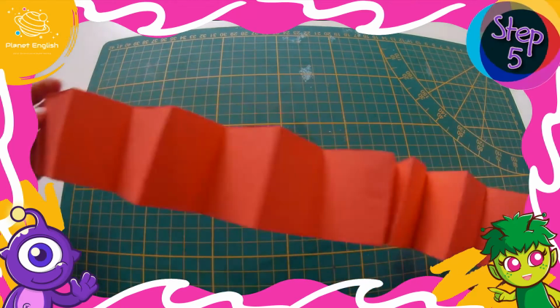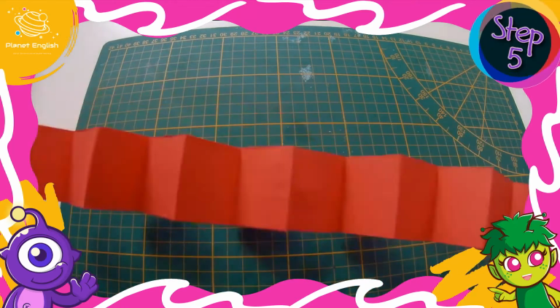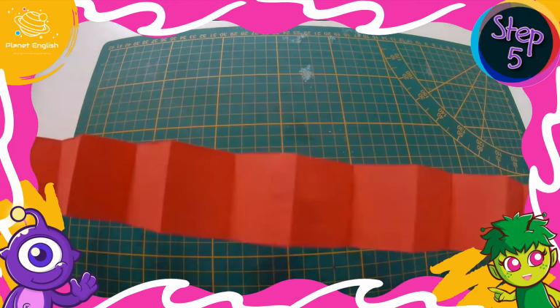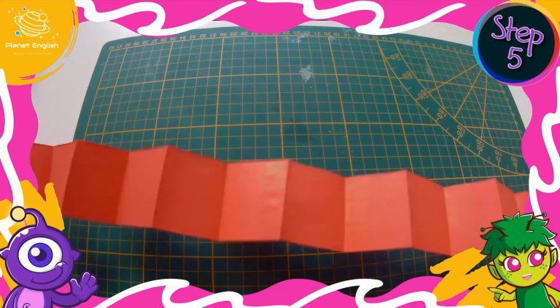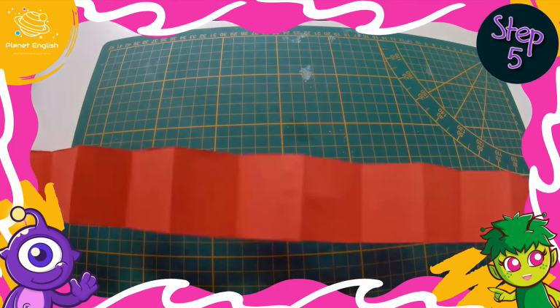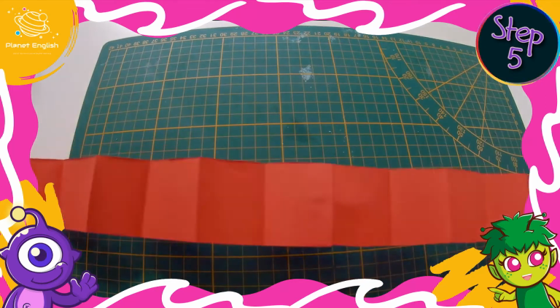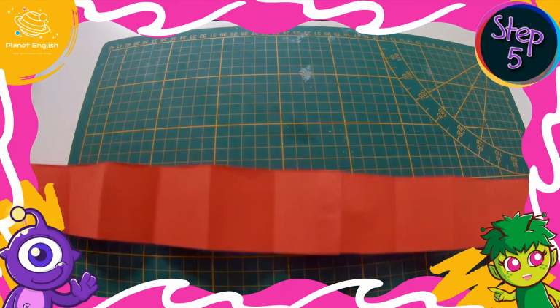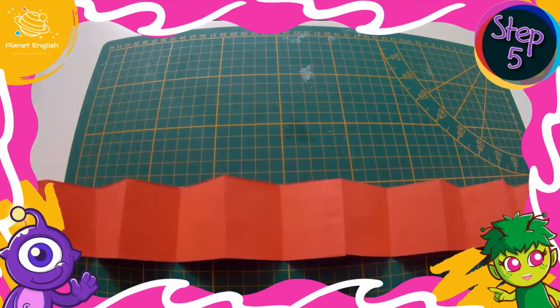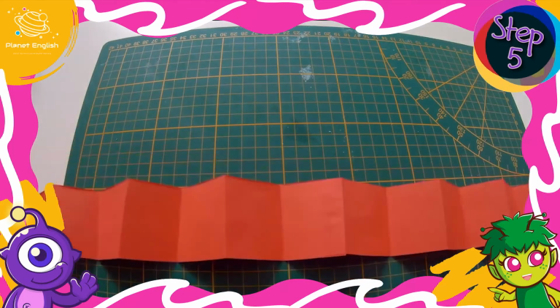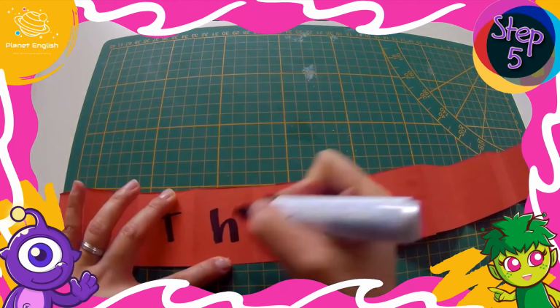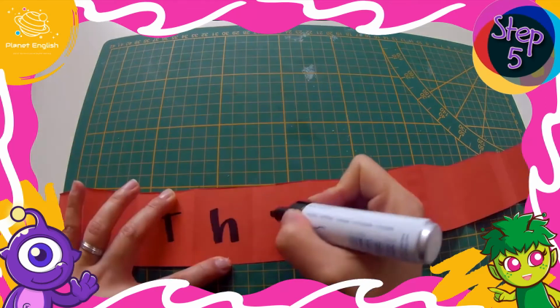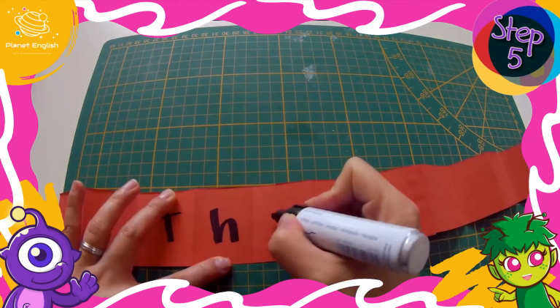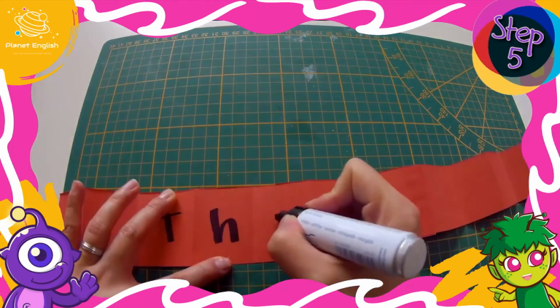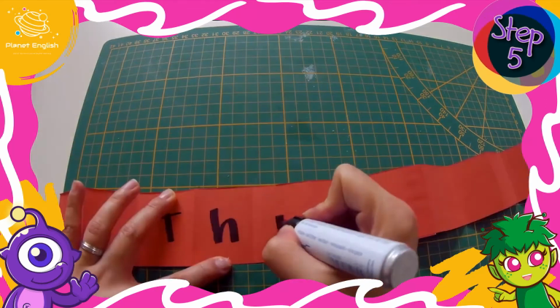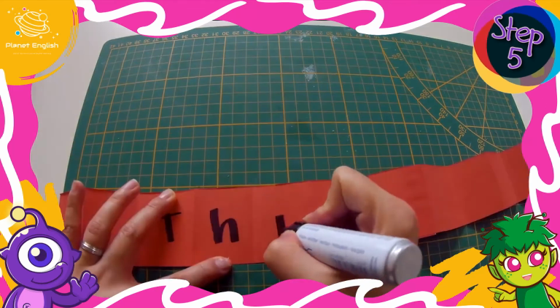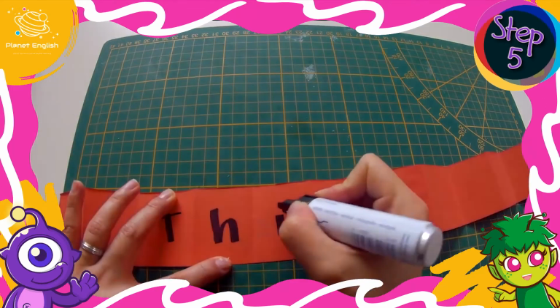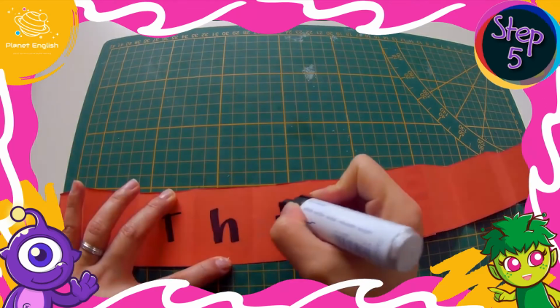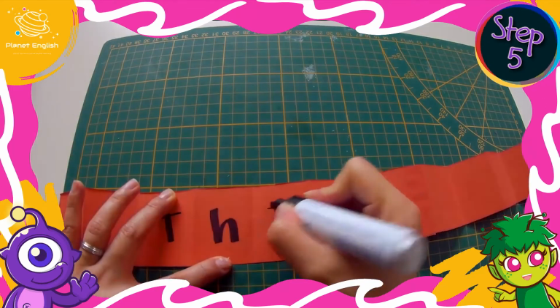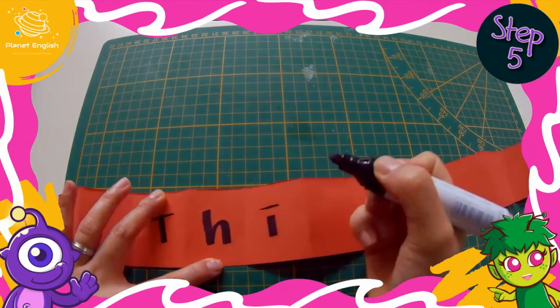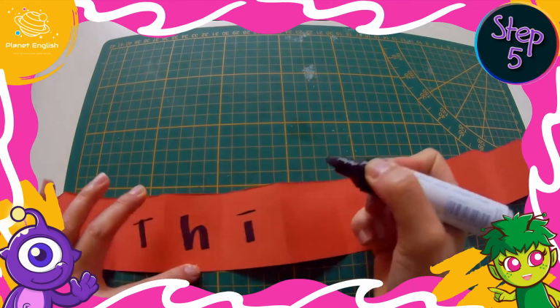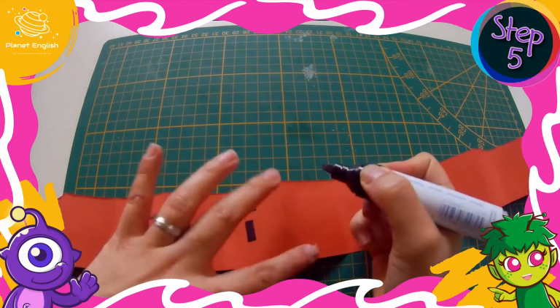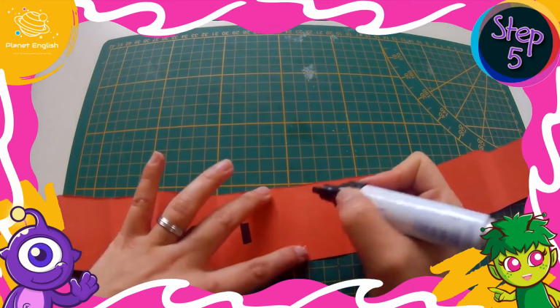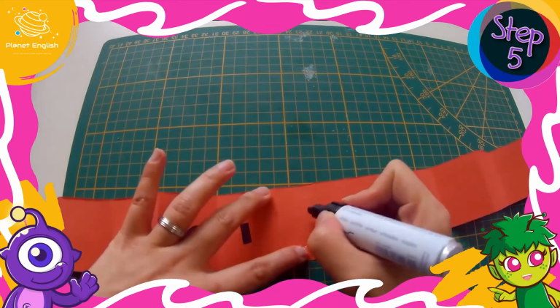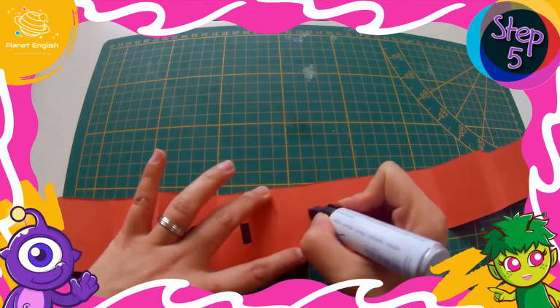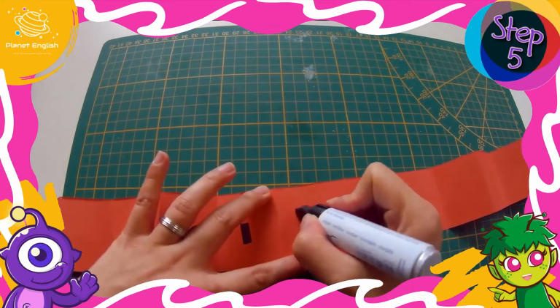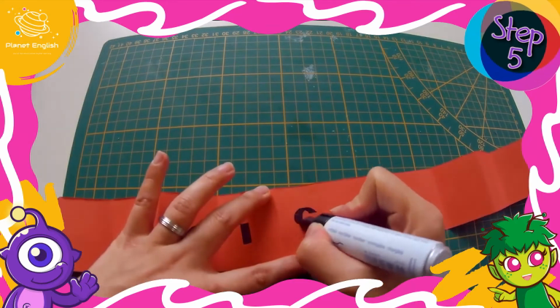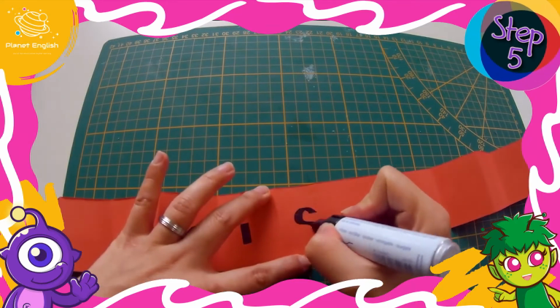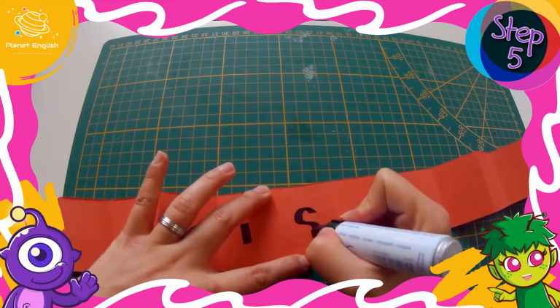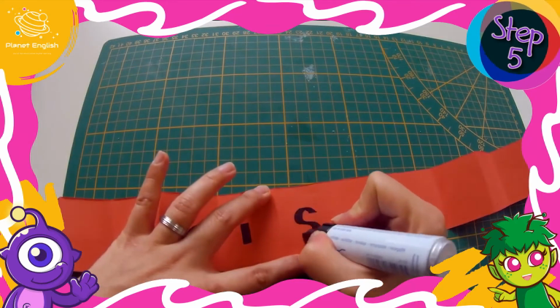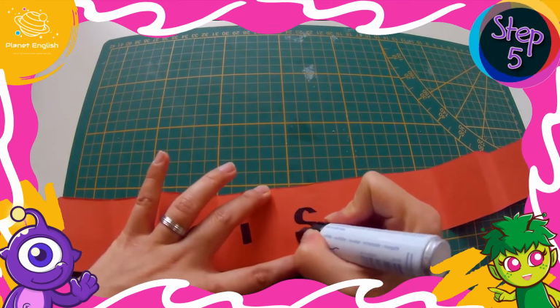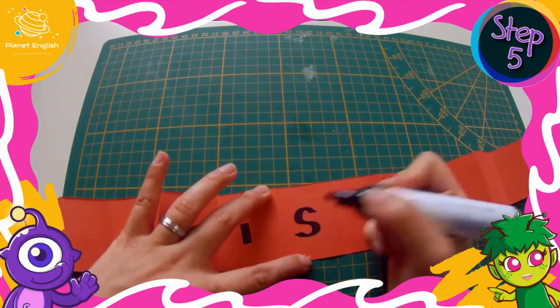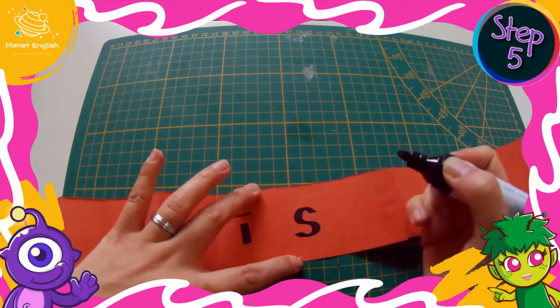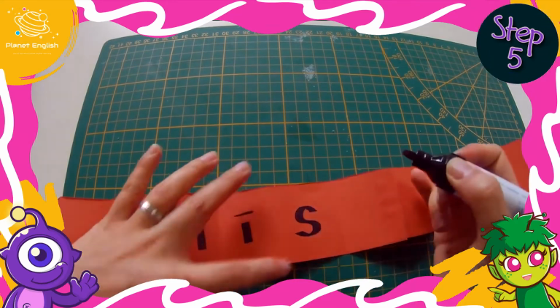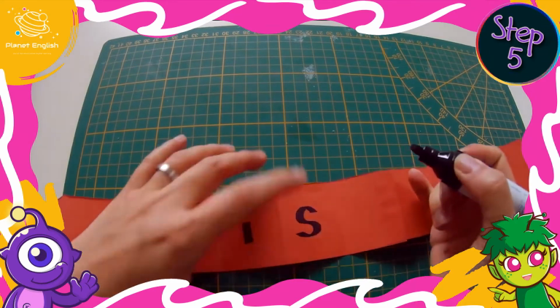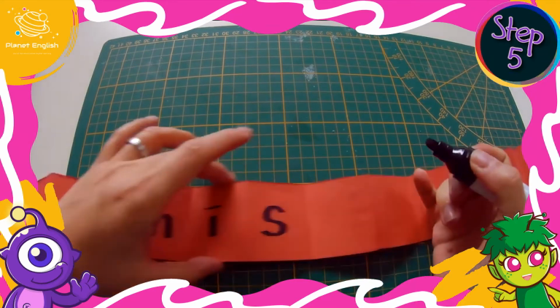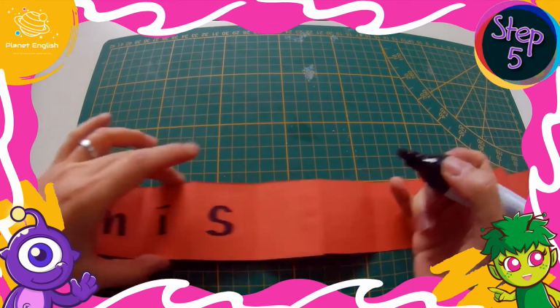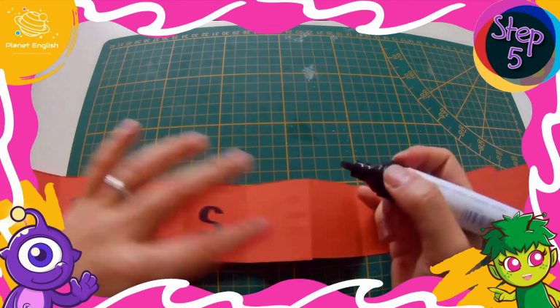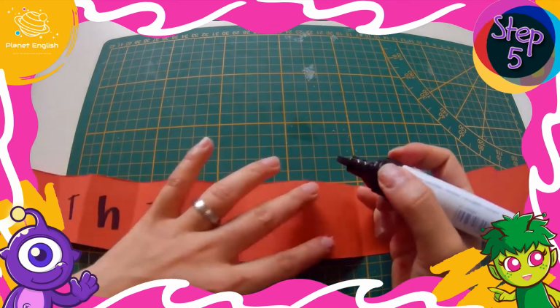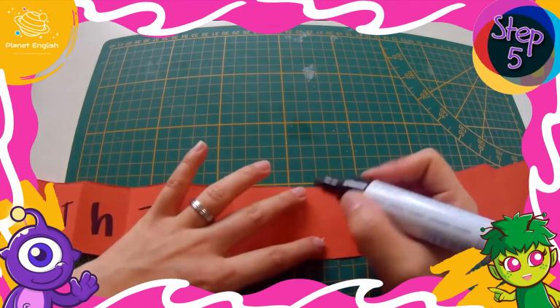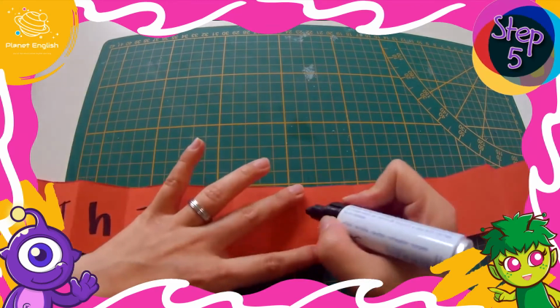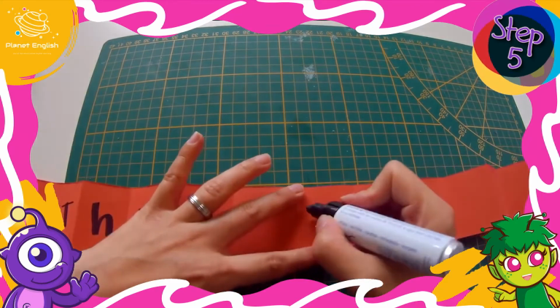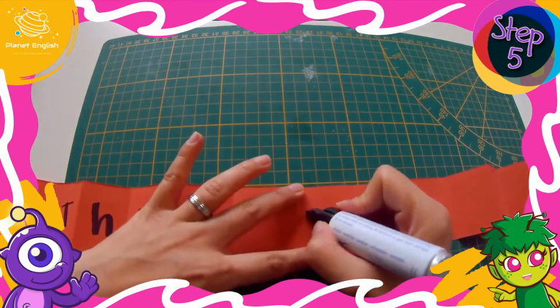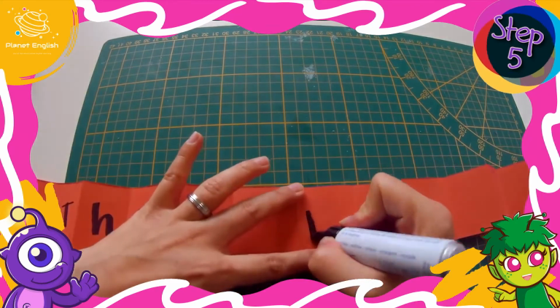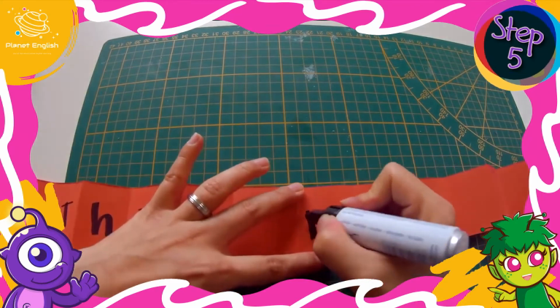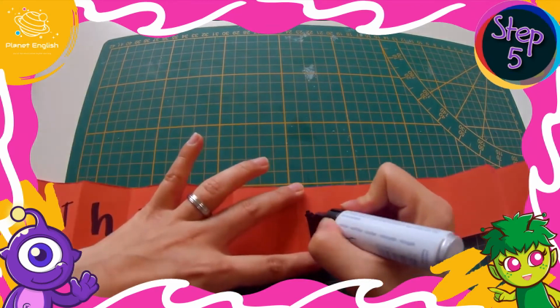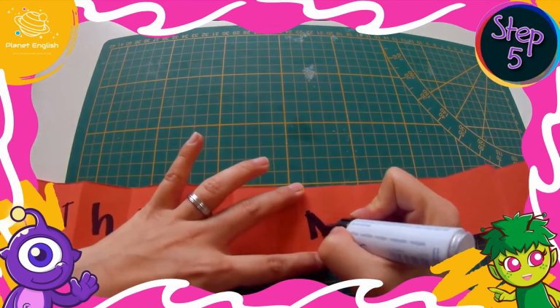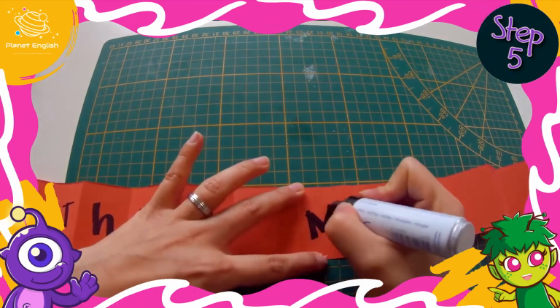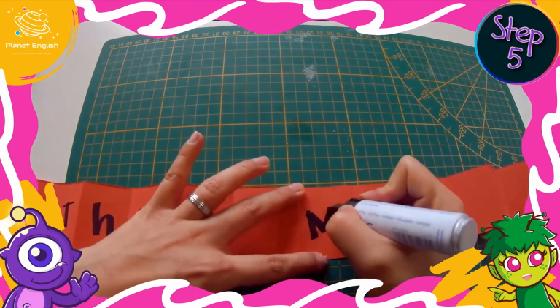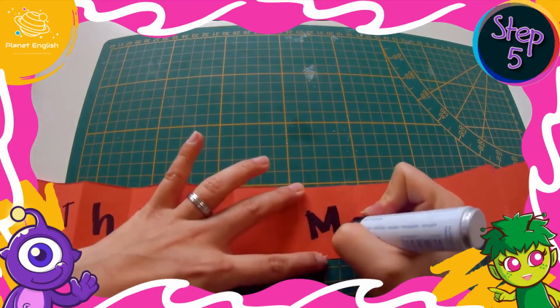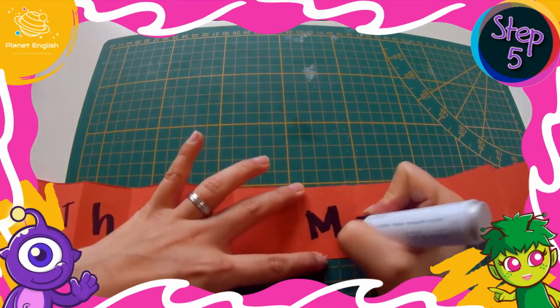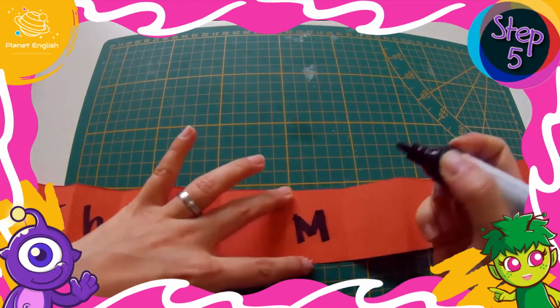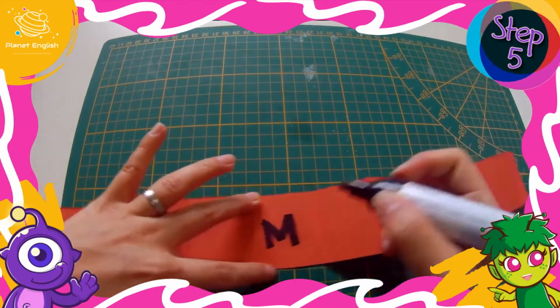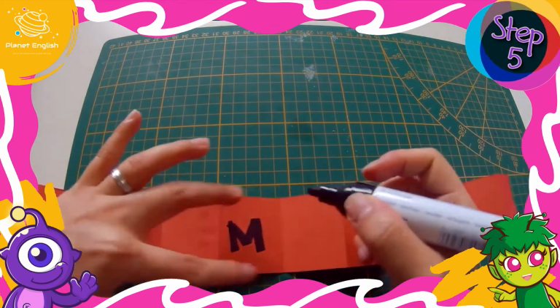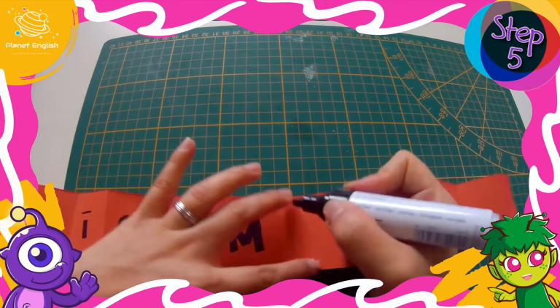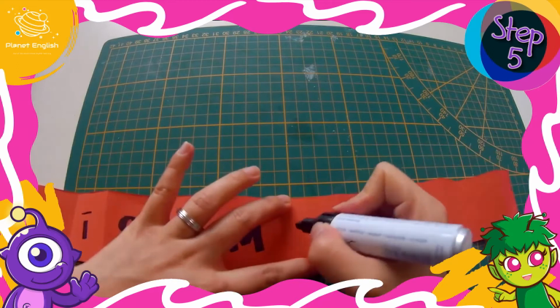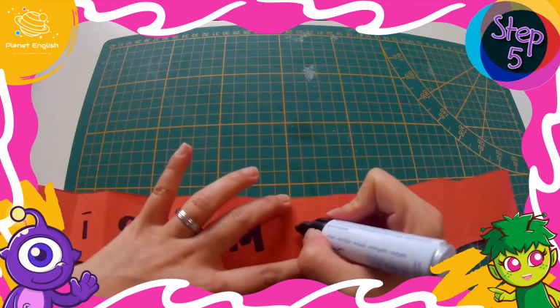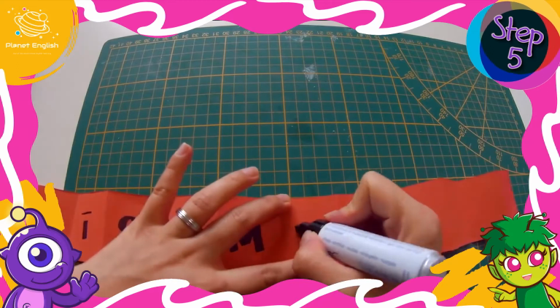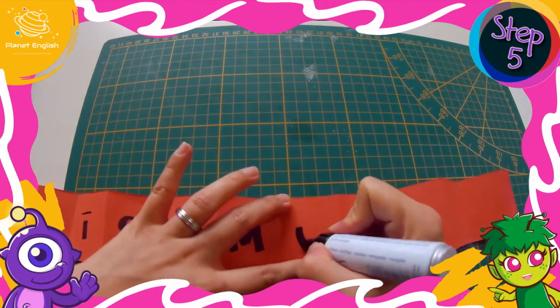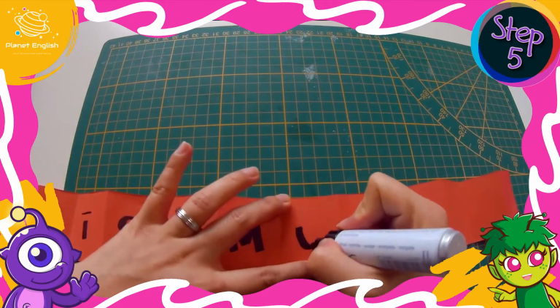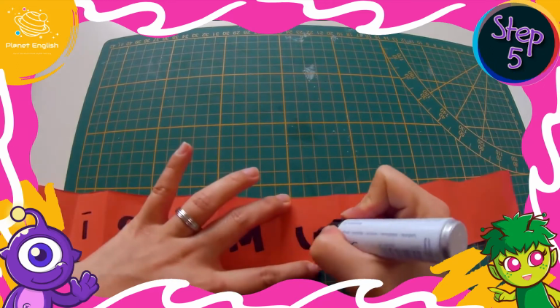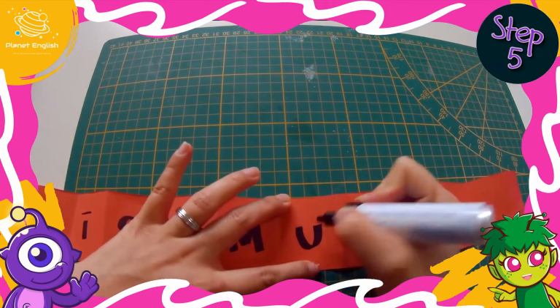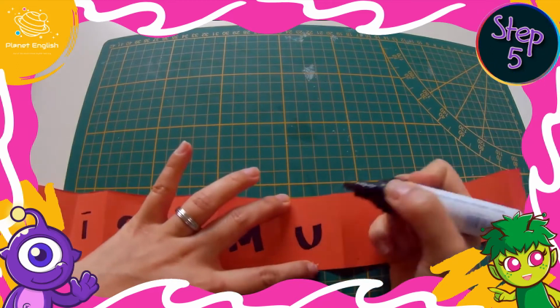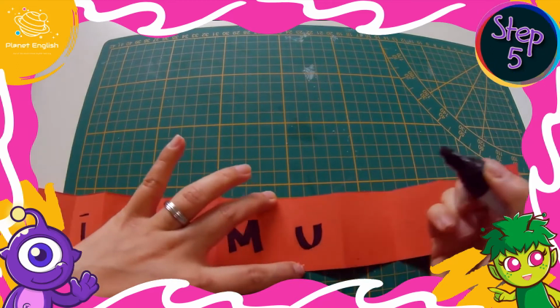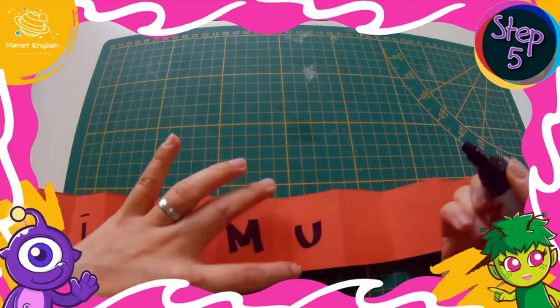Write the words "this much", one letter per fold.